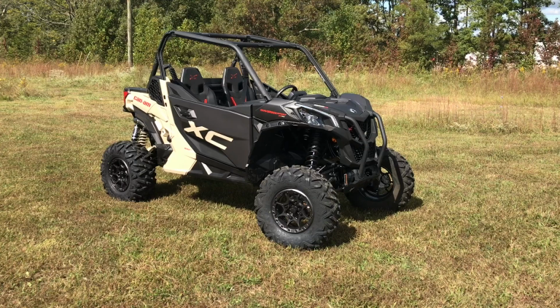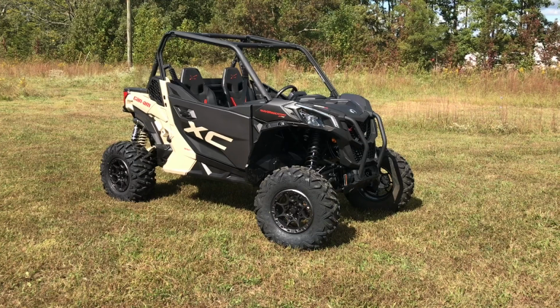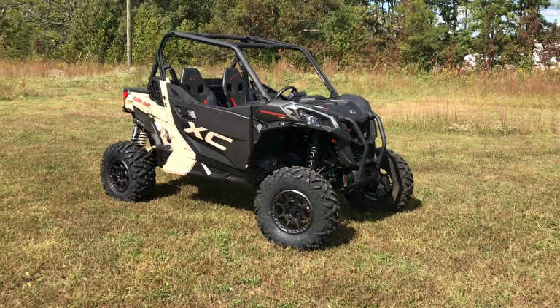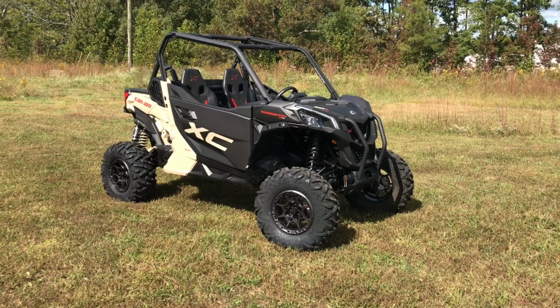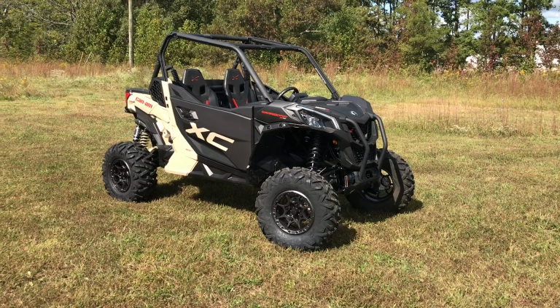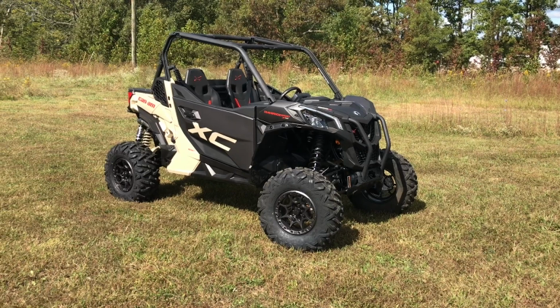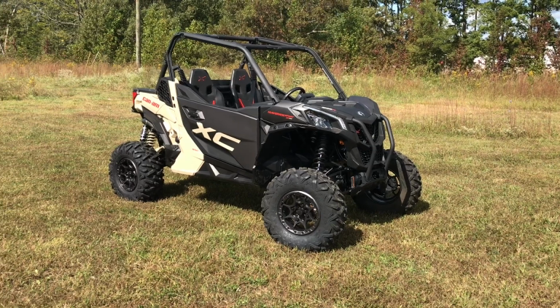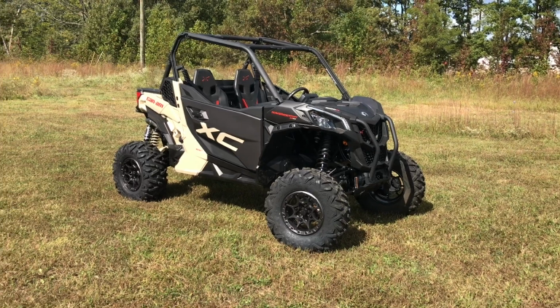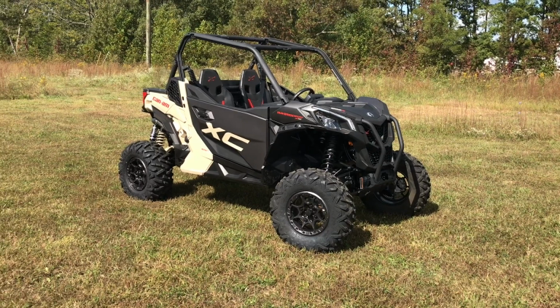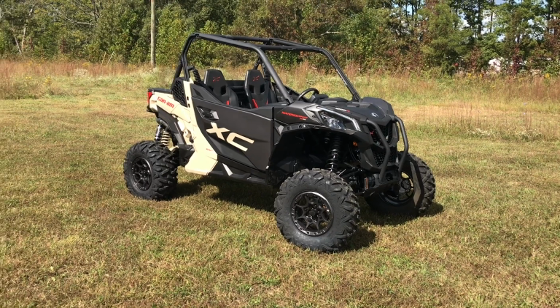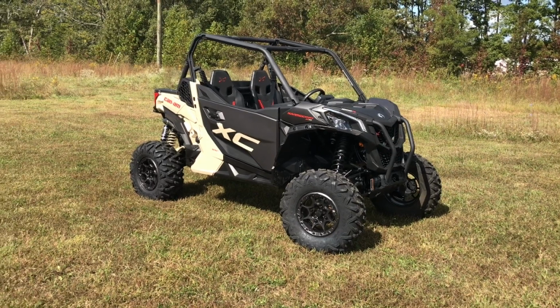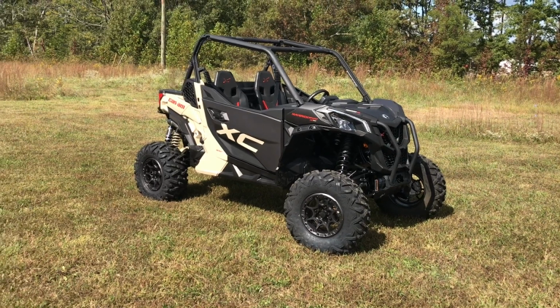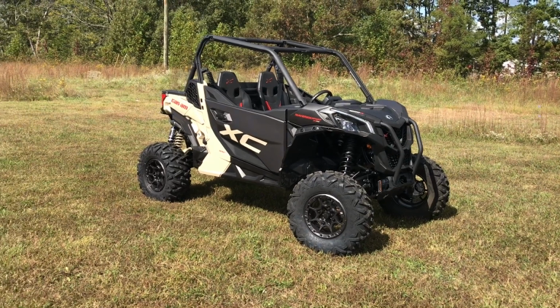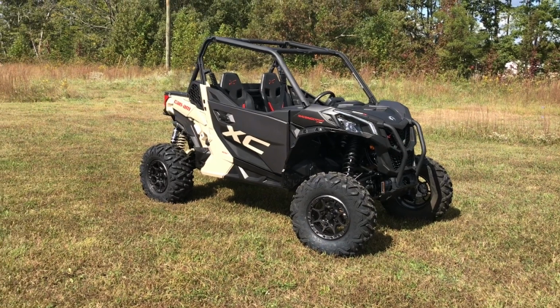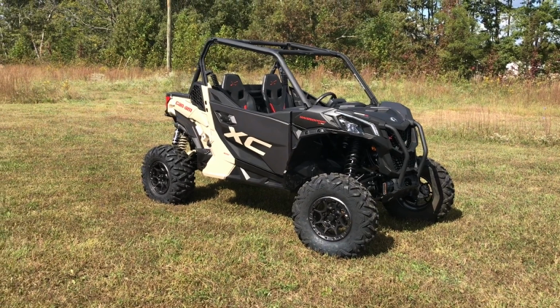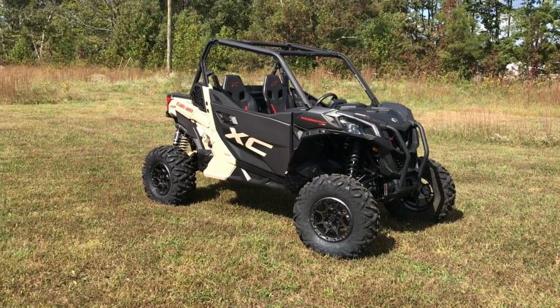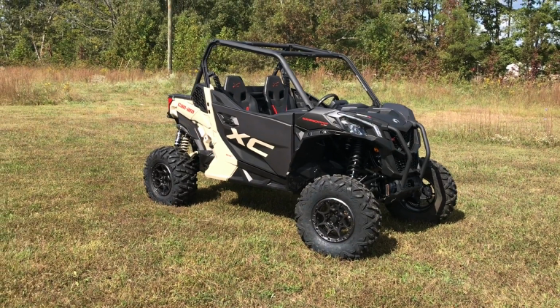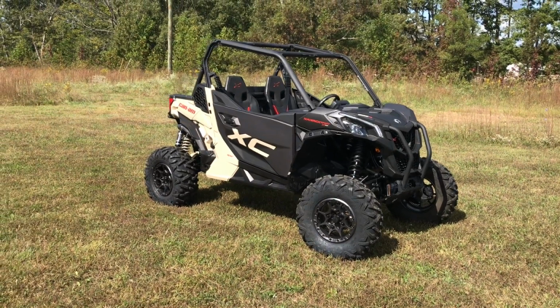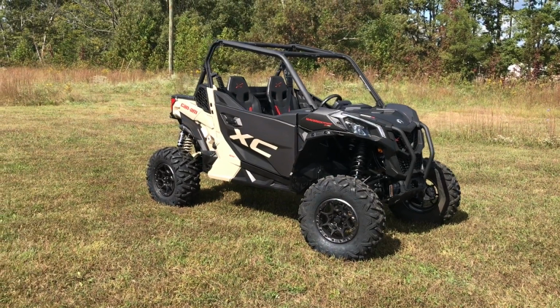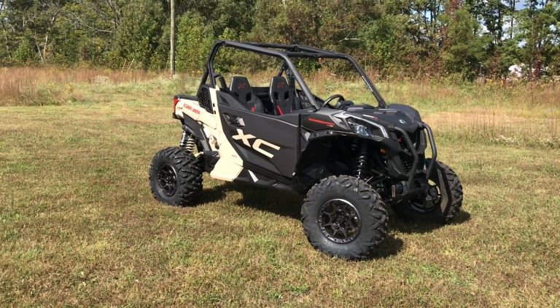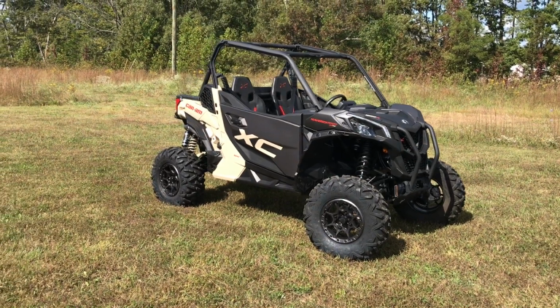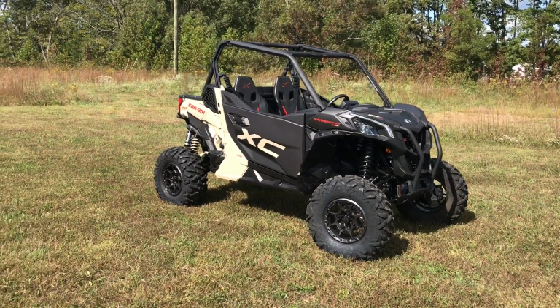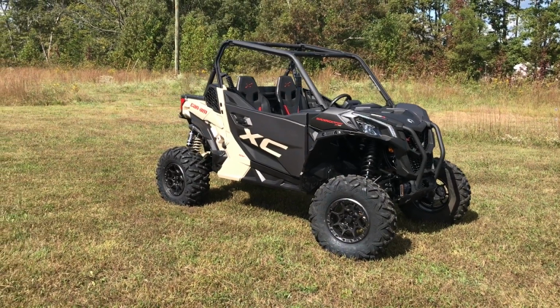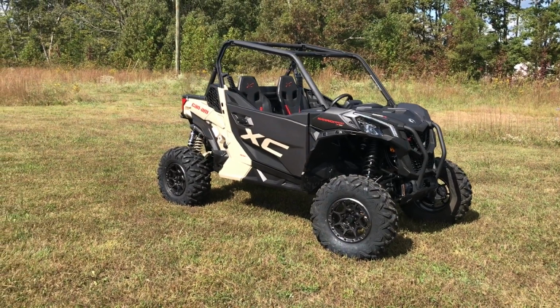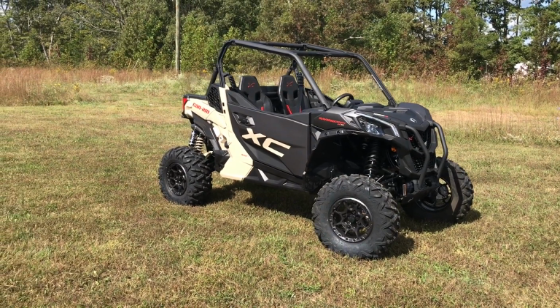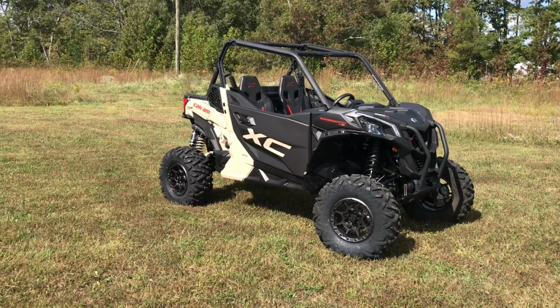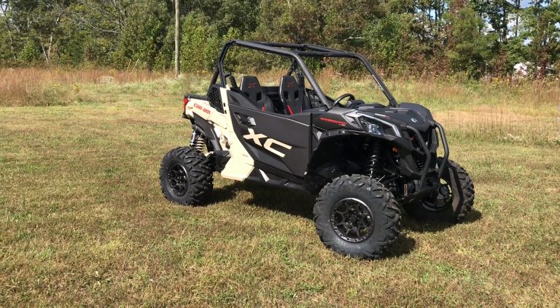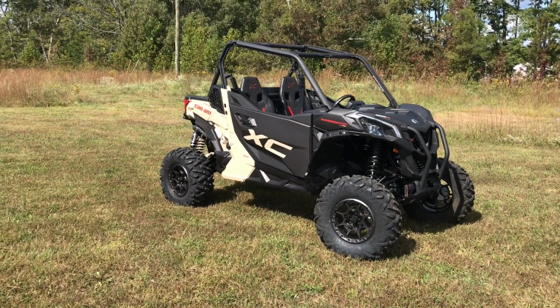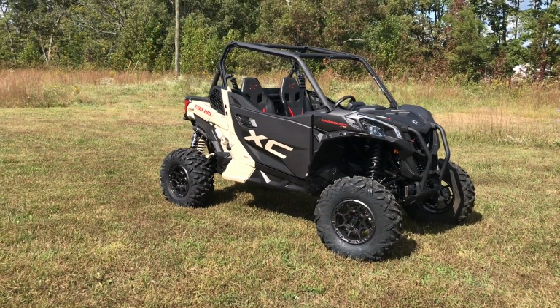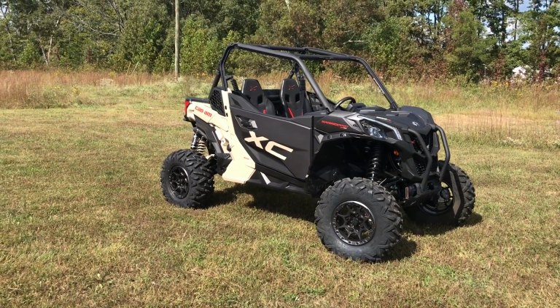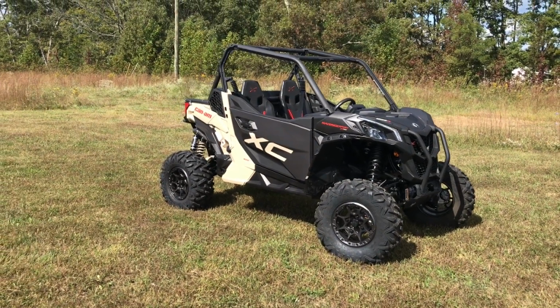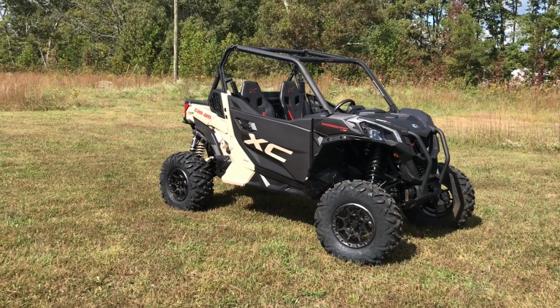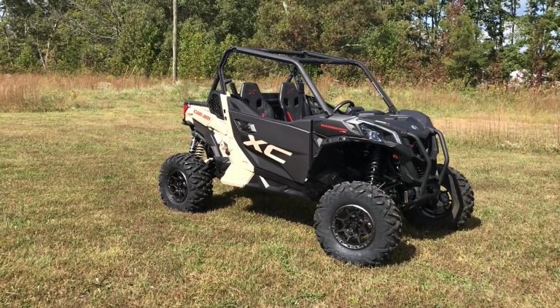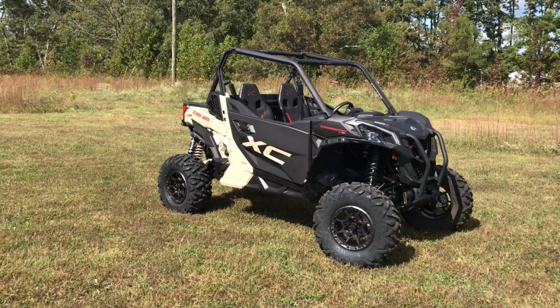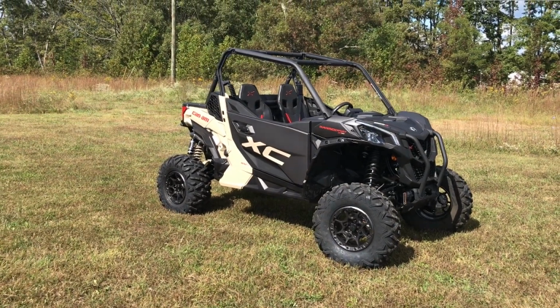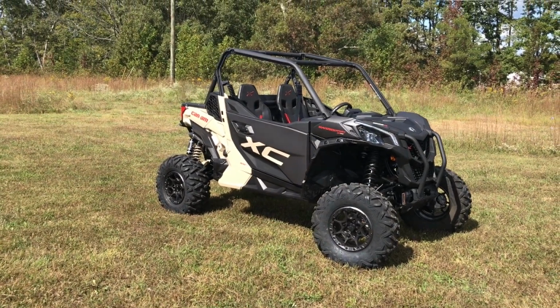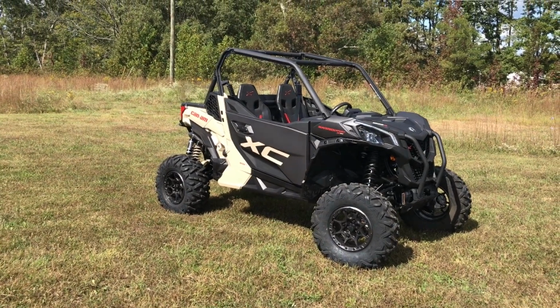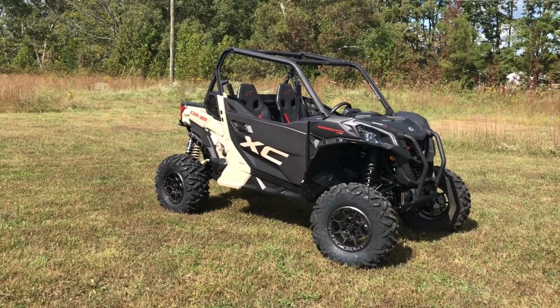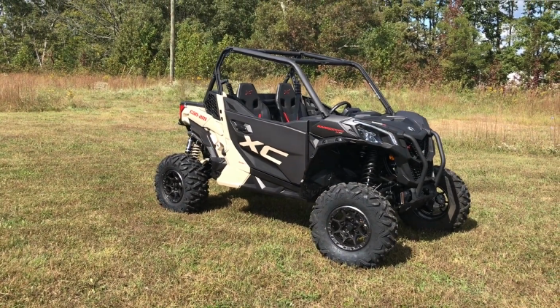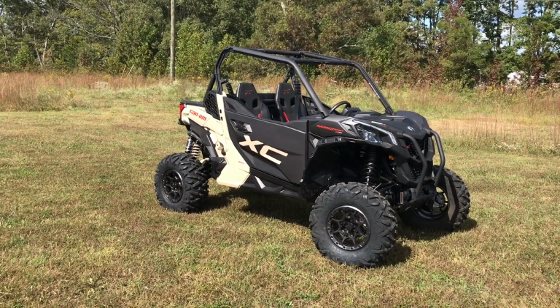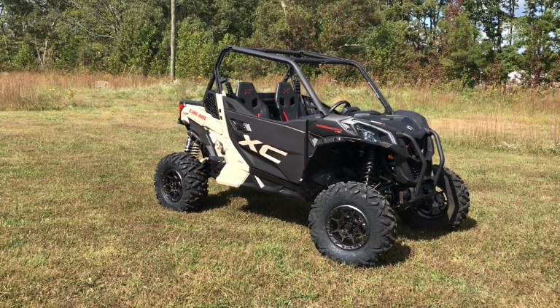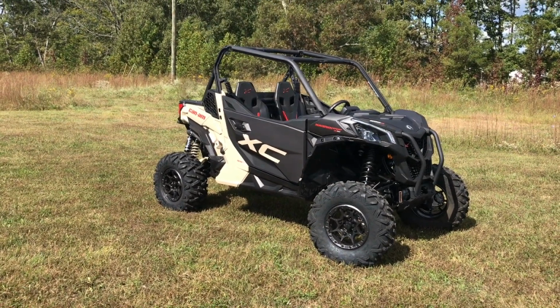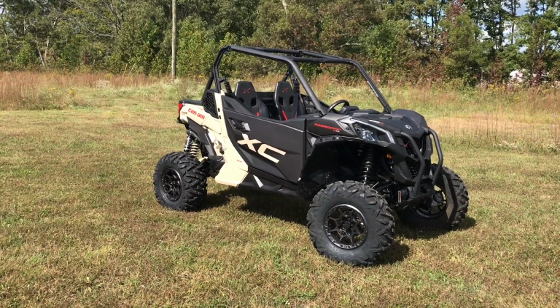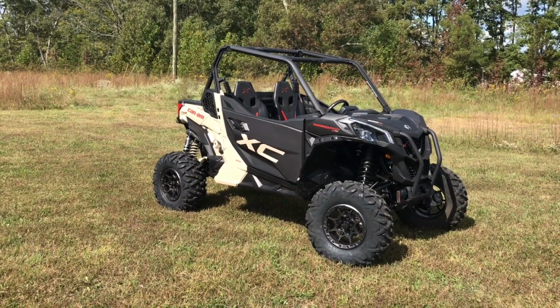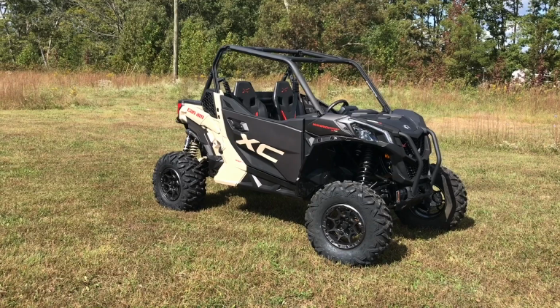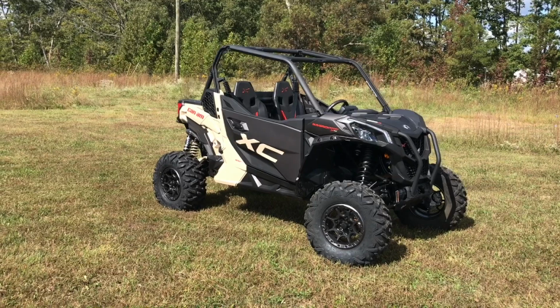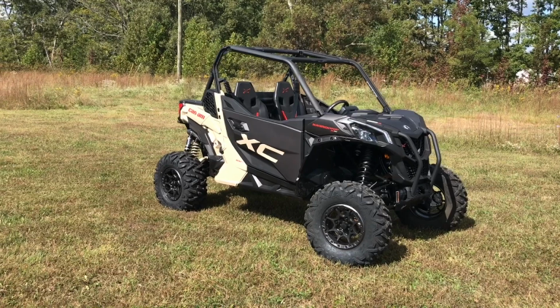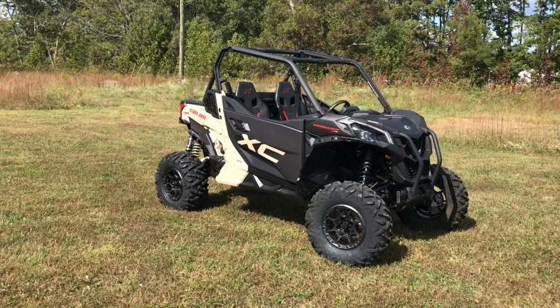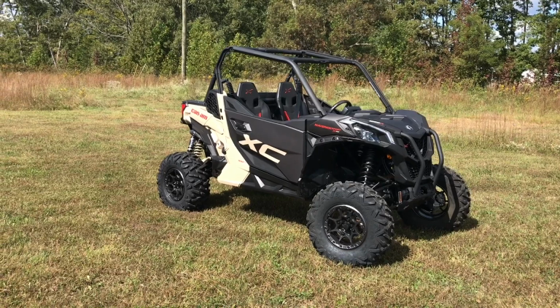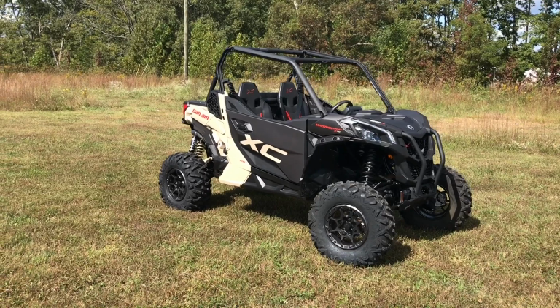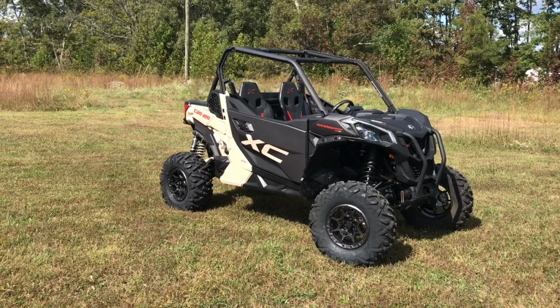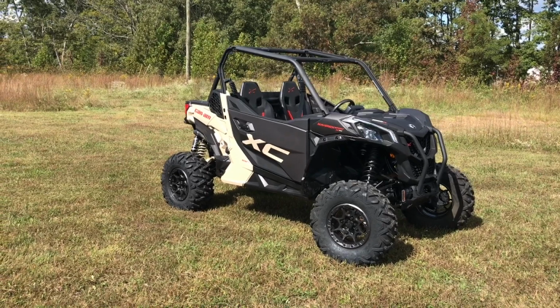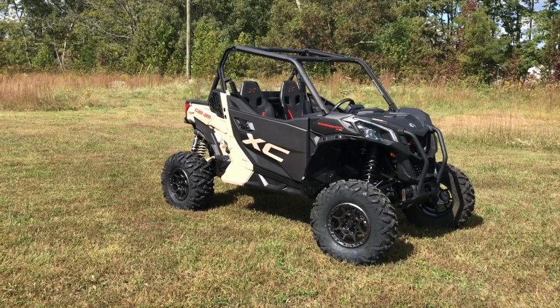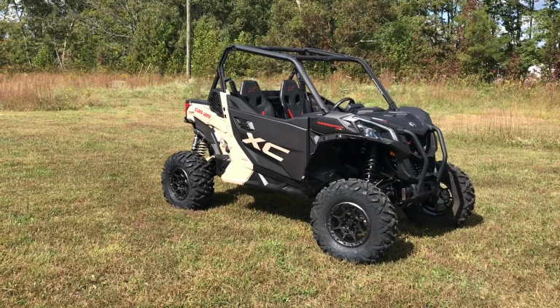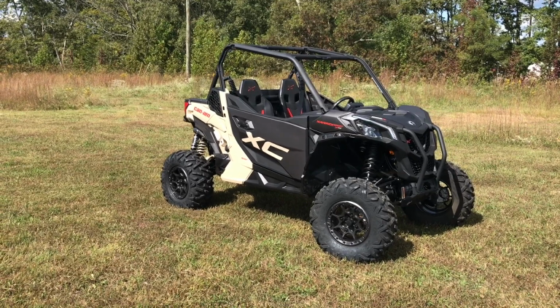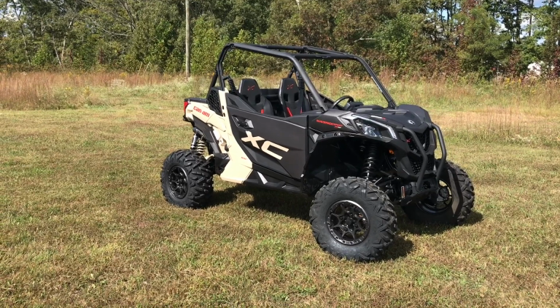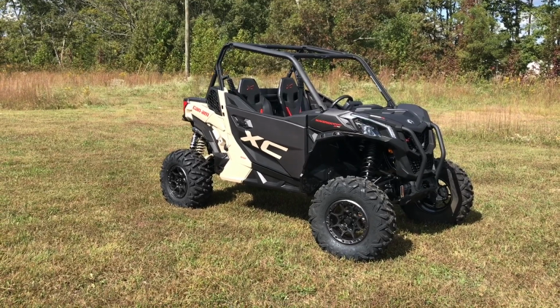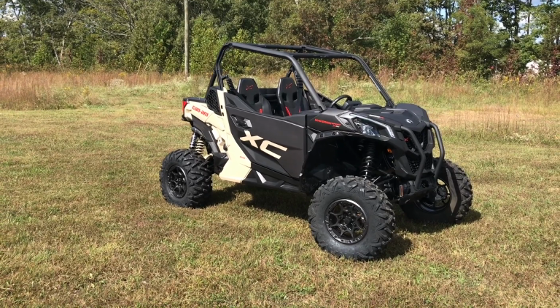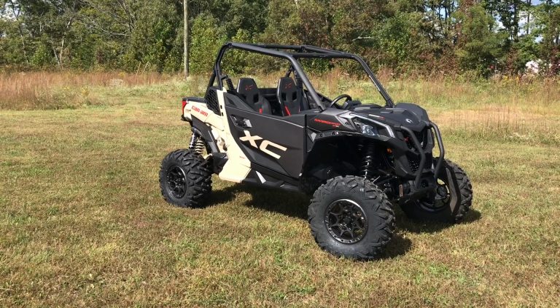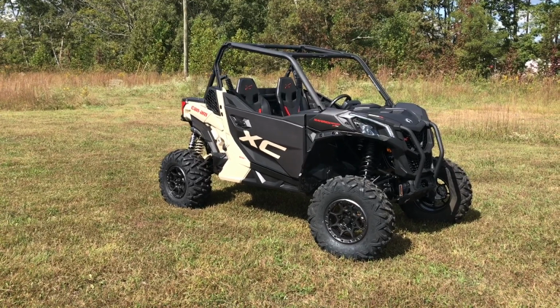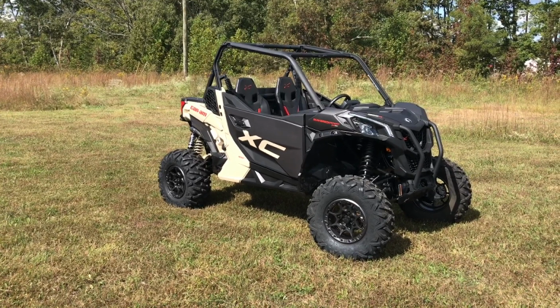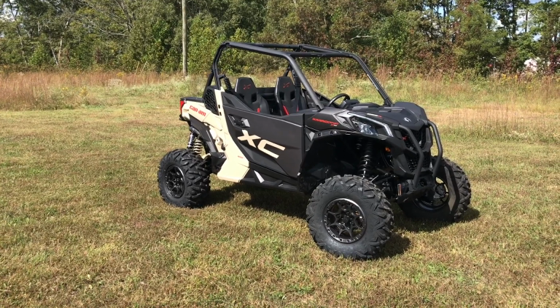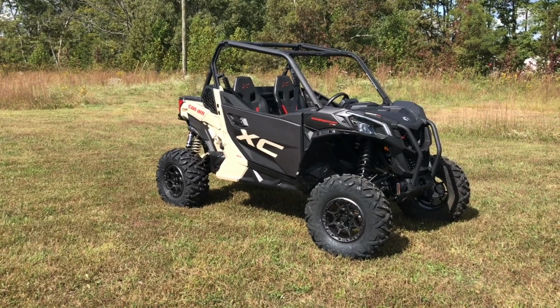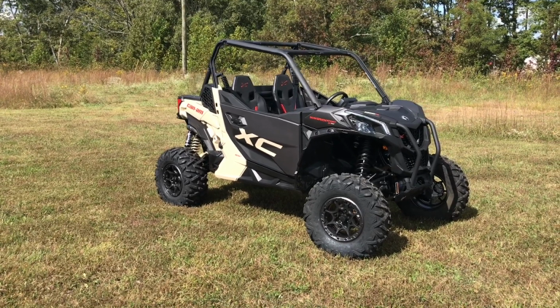How's it going y'all? Welcome back to the channel. Today we have a walk-around video of this 2021 Can-Am Maverick Sport XXC.